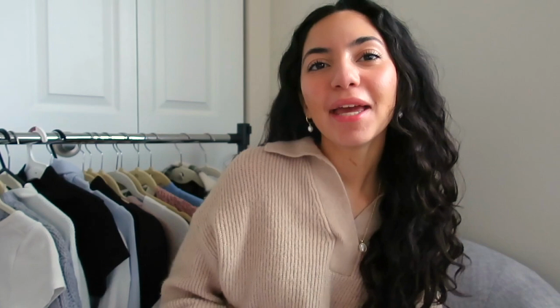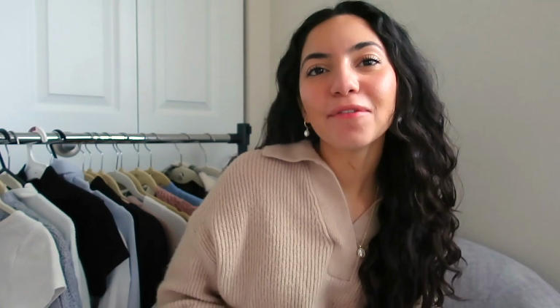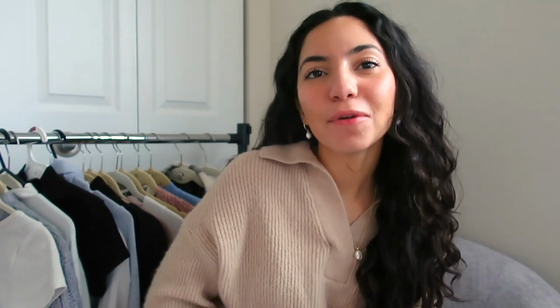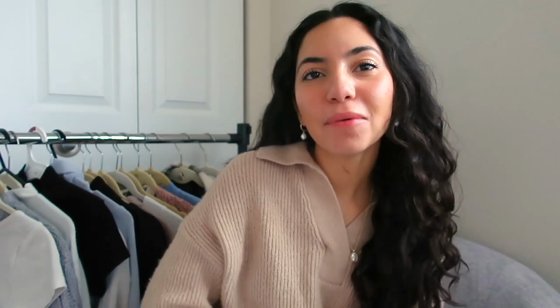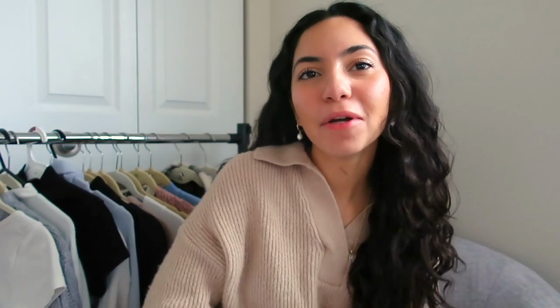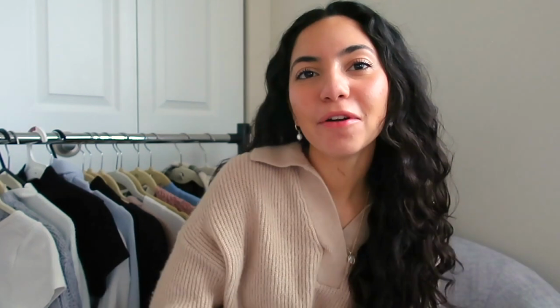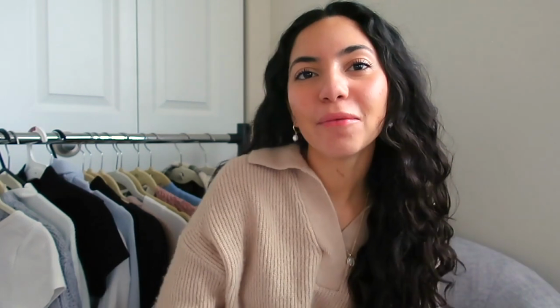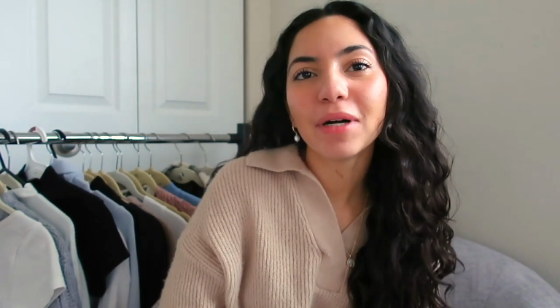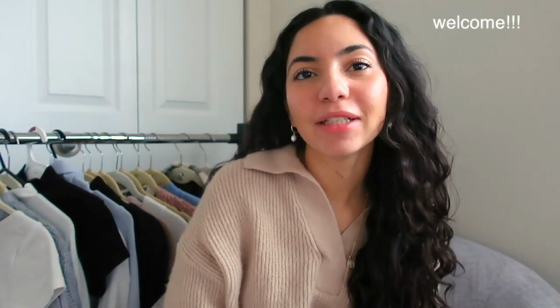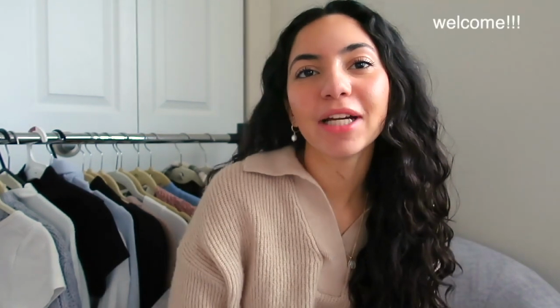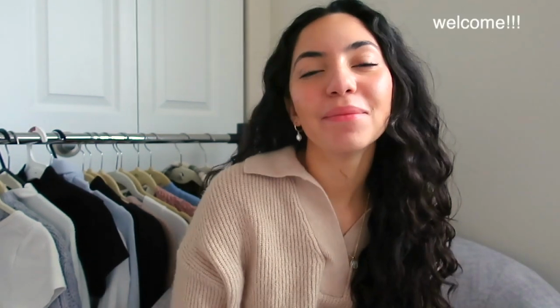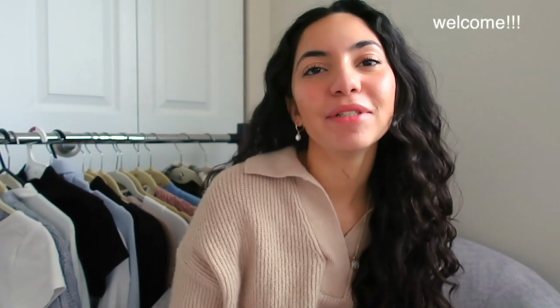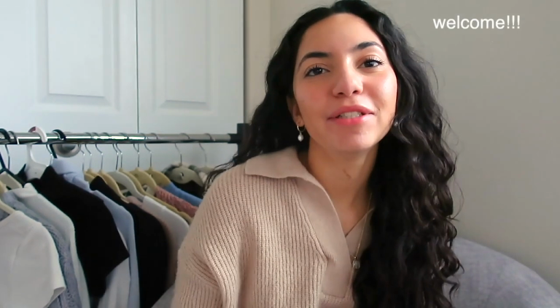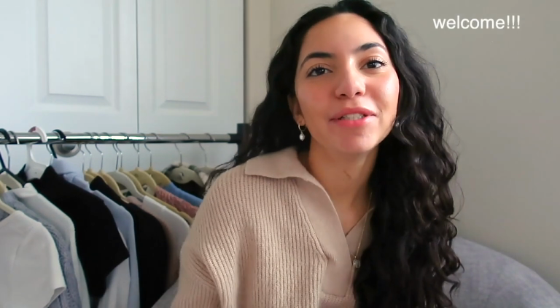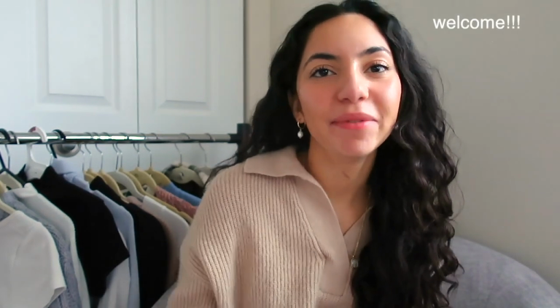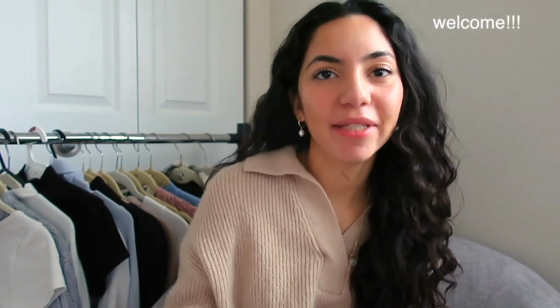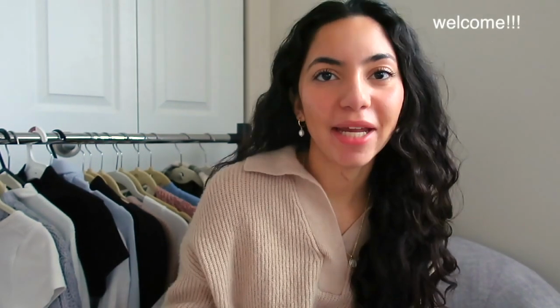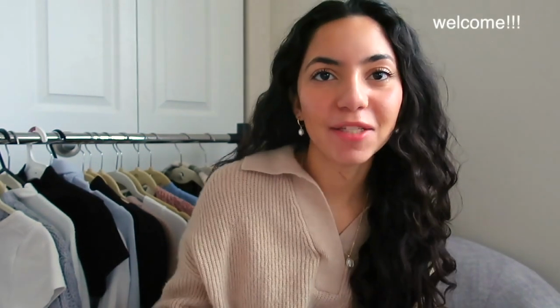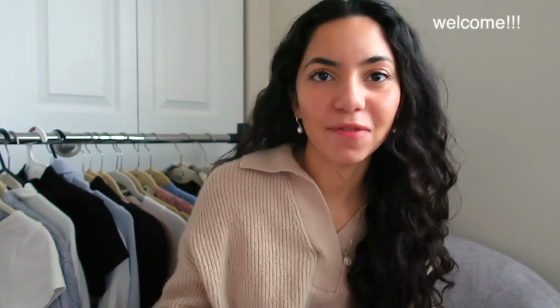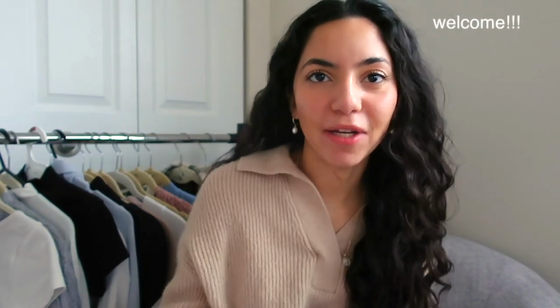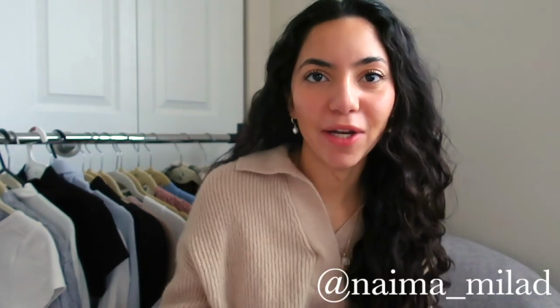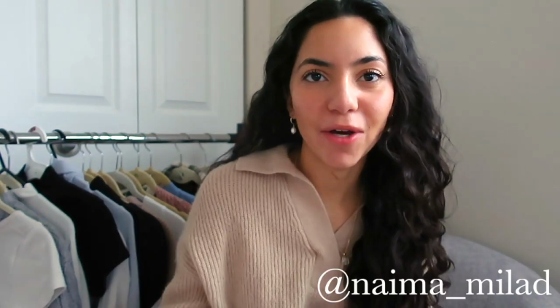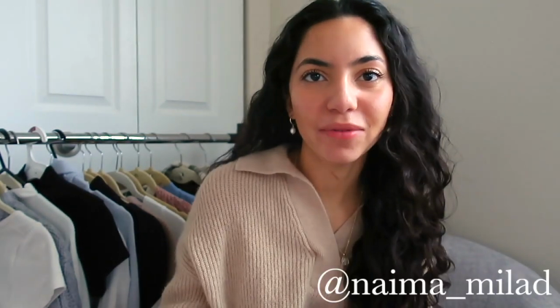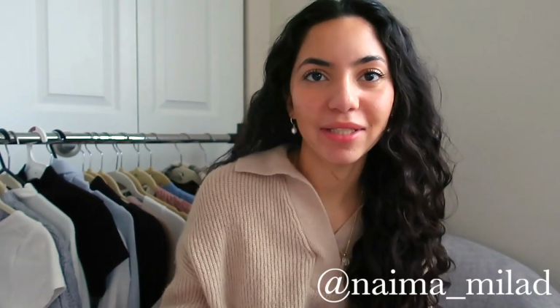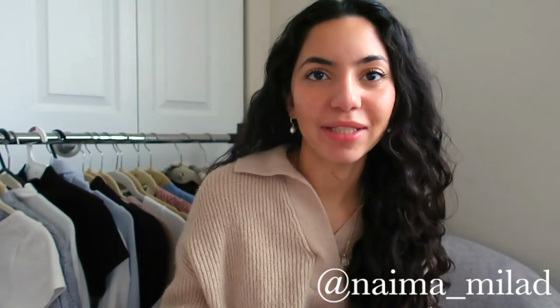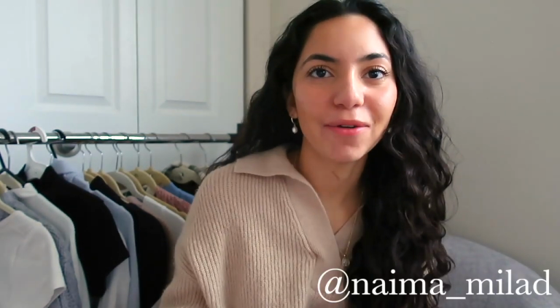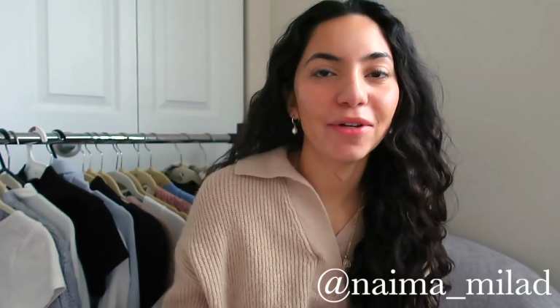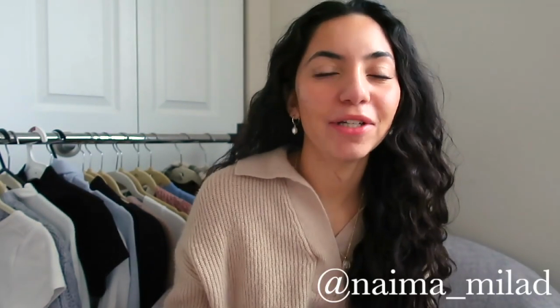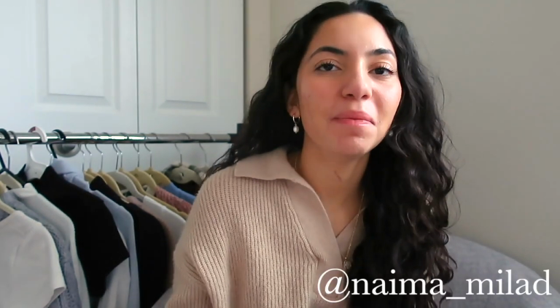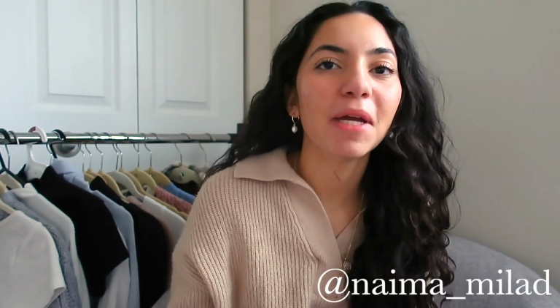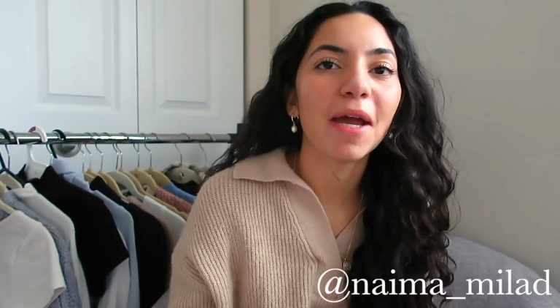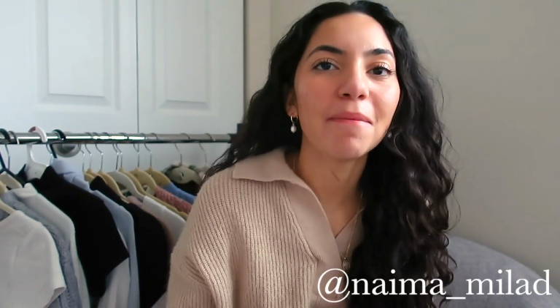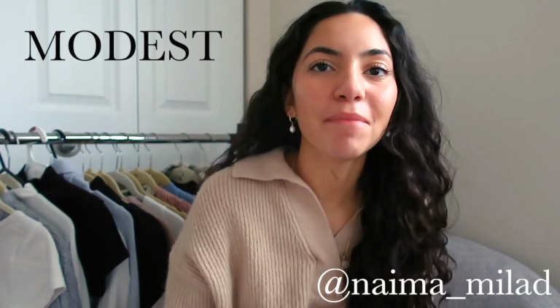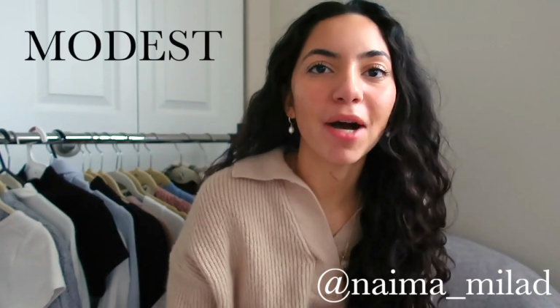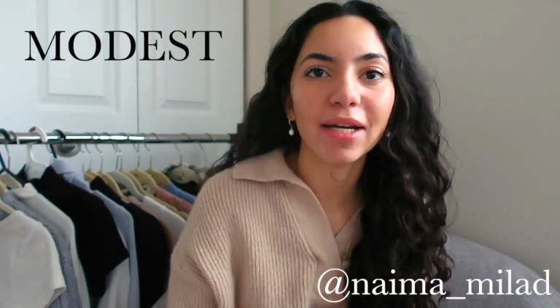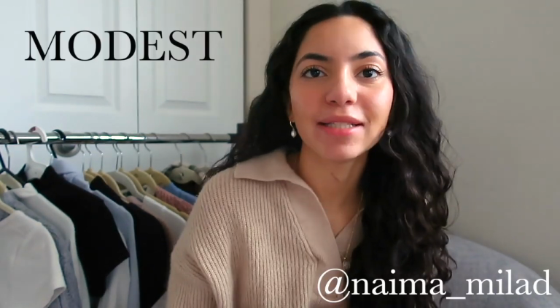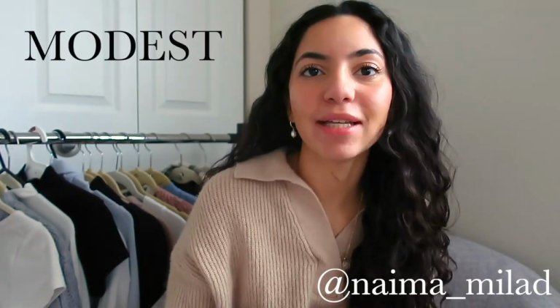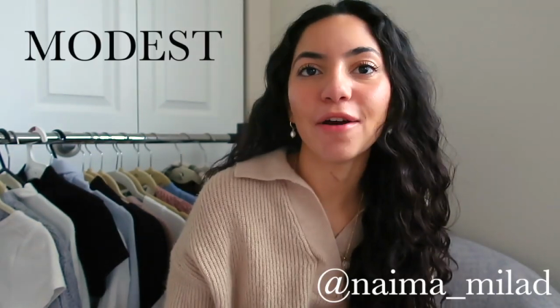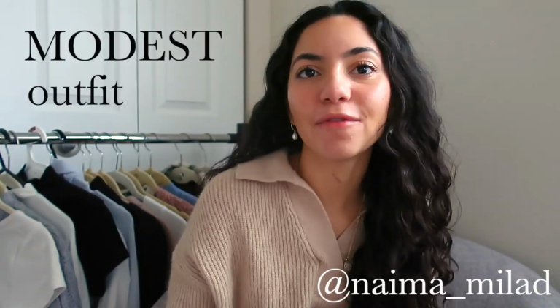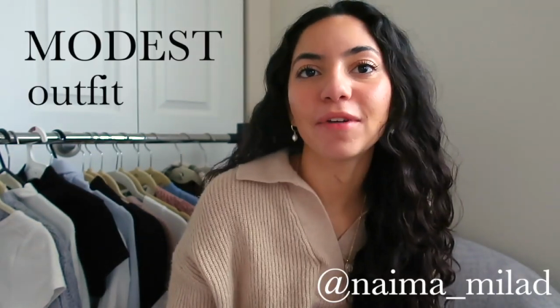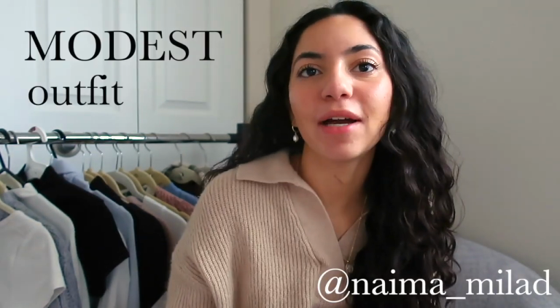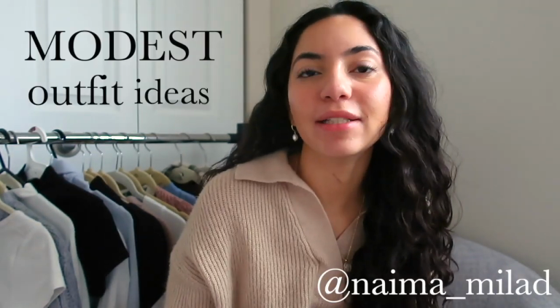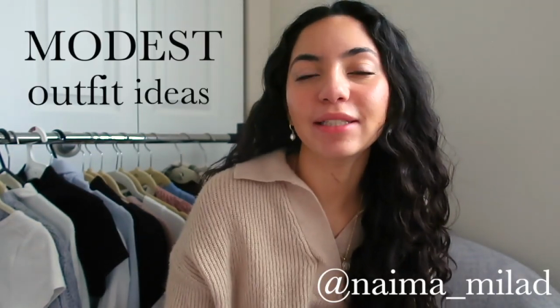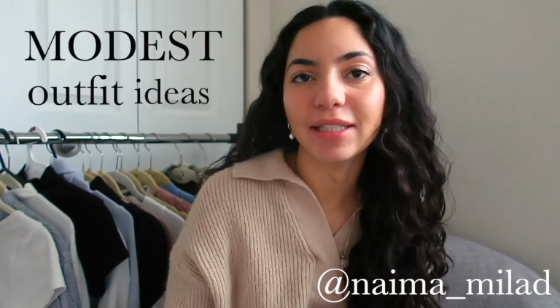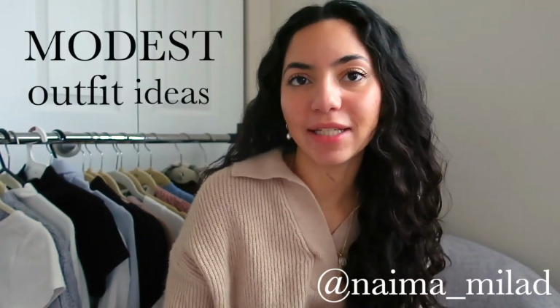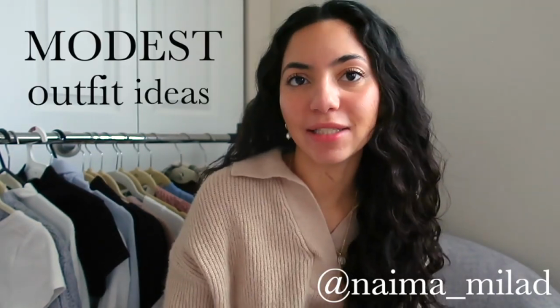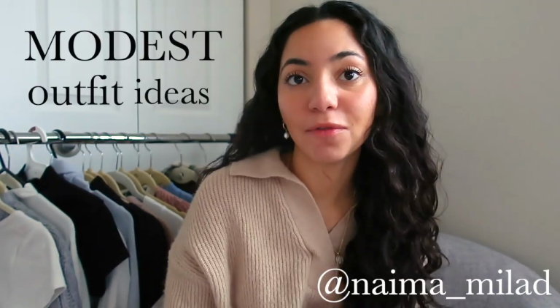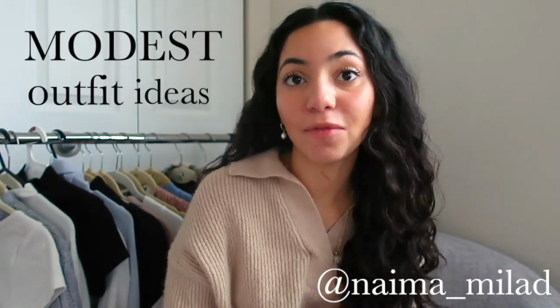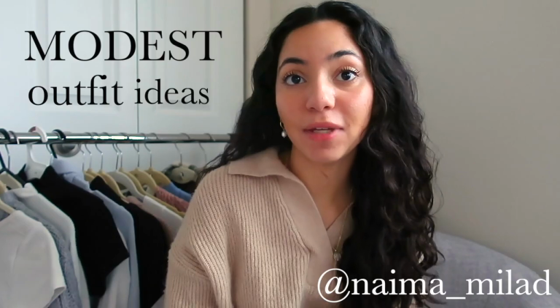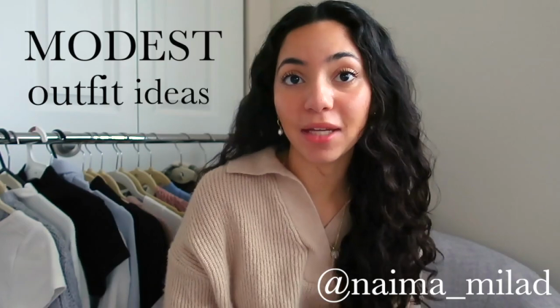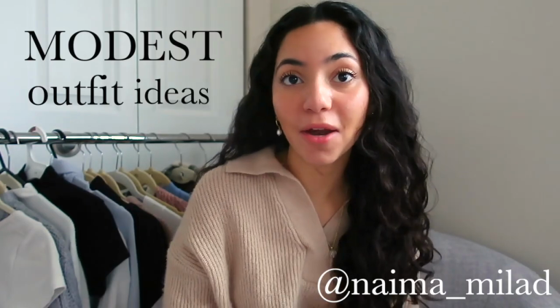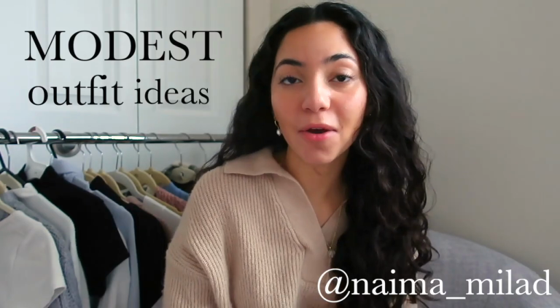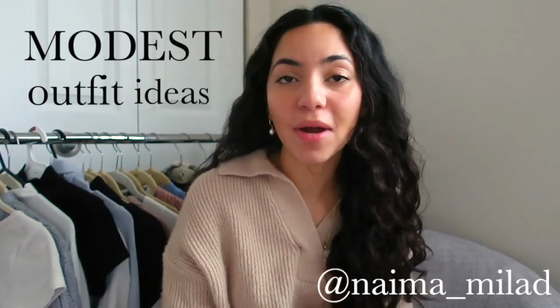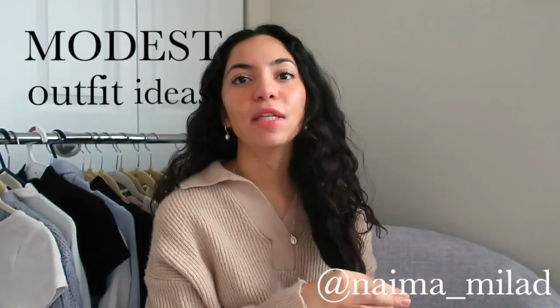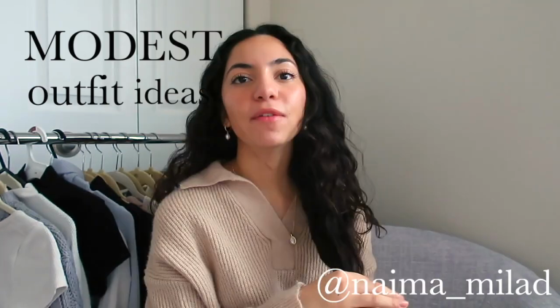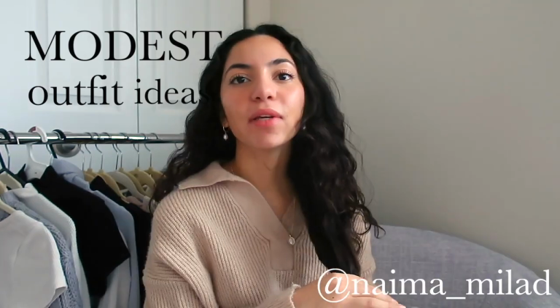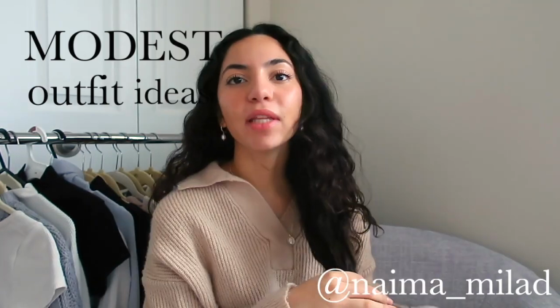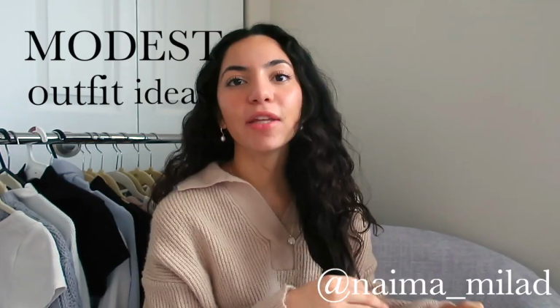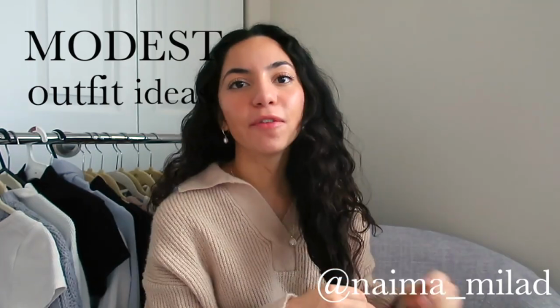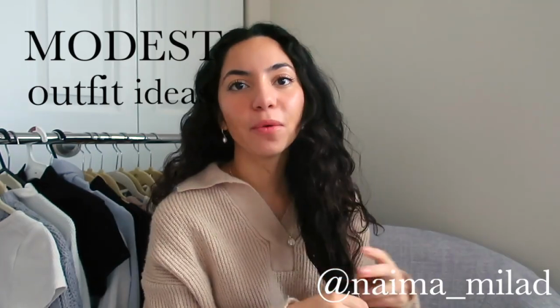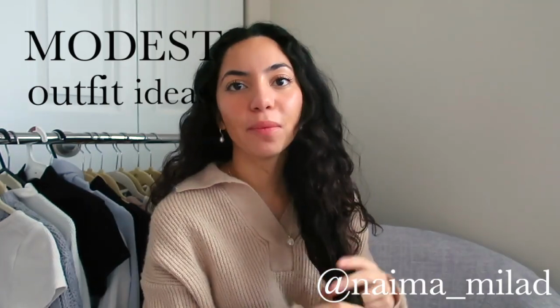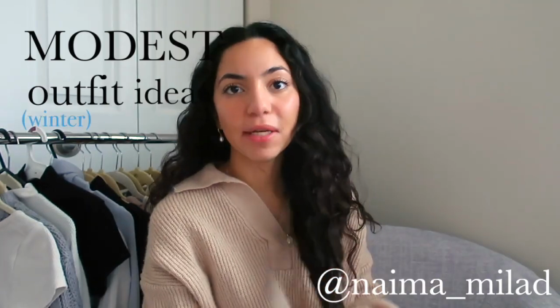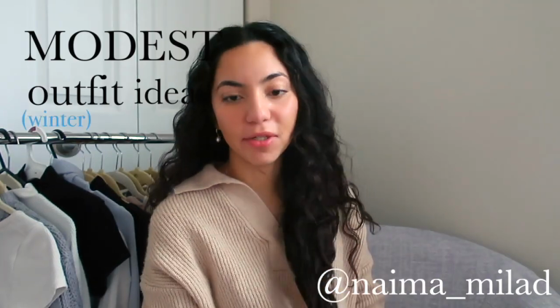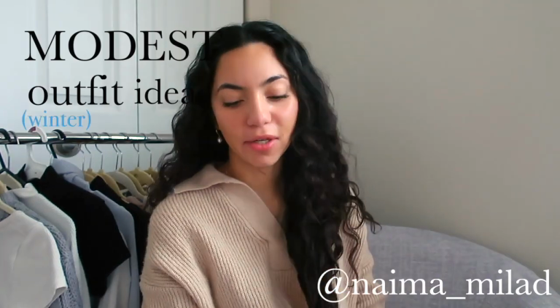Hey everyone, welcome to today's video. This is going to be a modest outfit ideas video, specifically for winter.